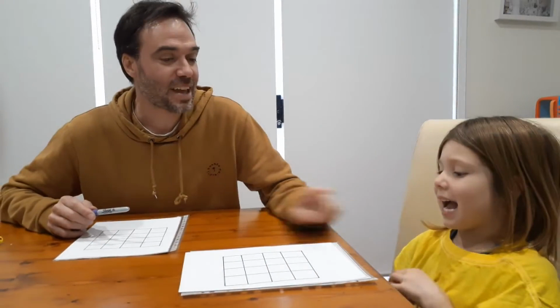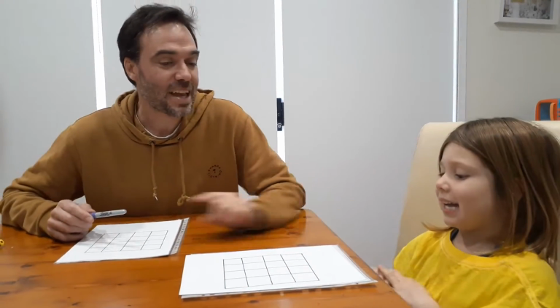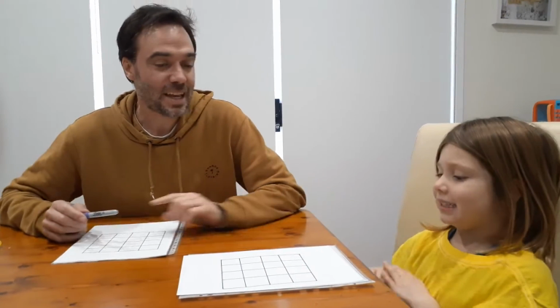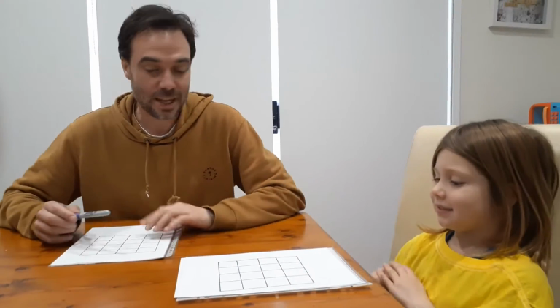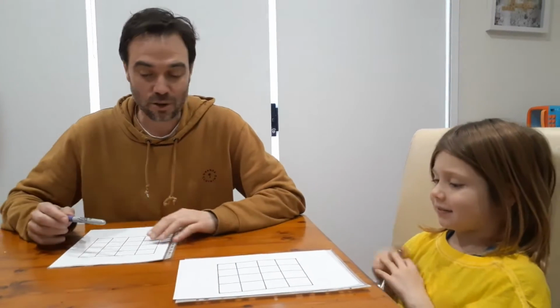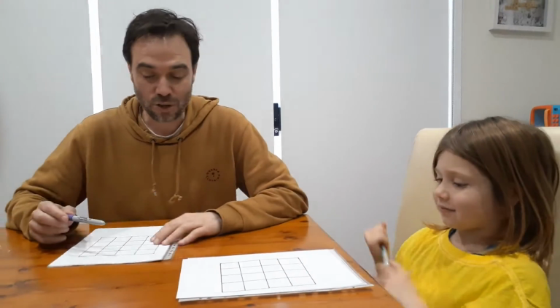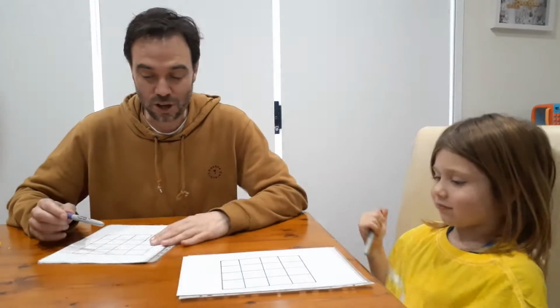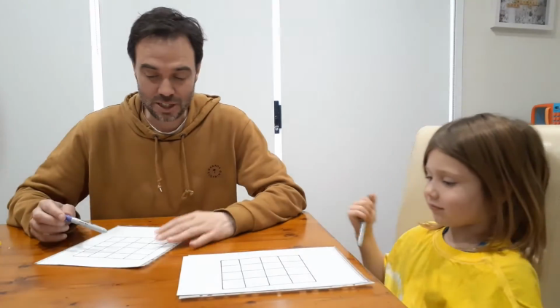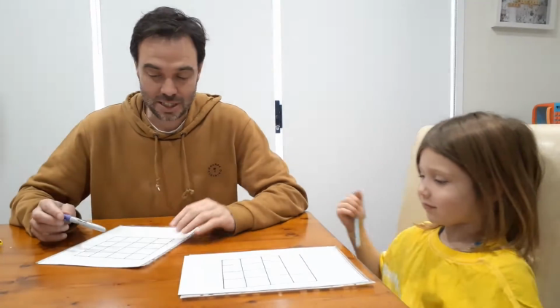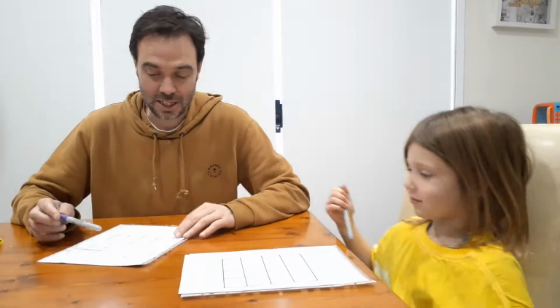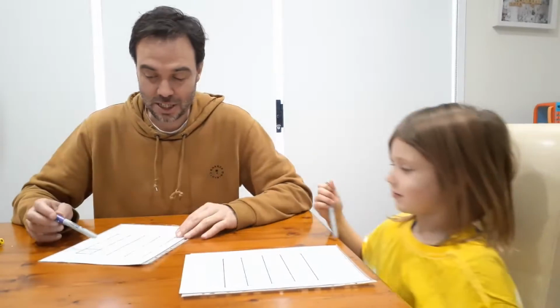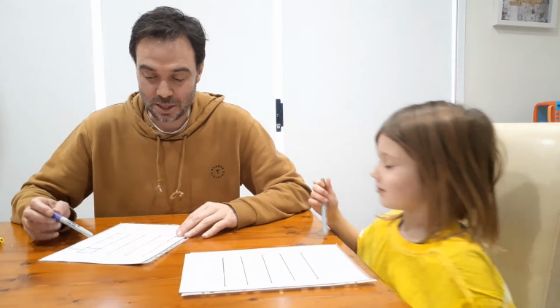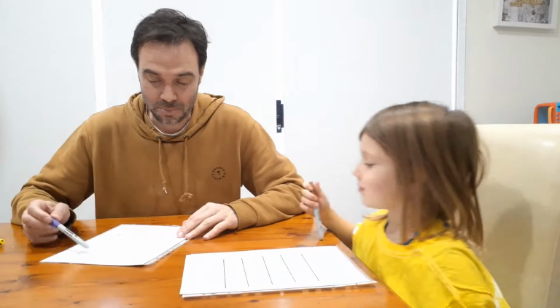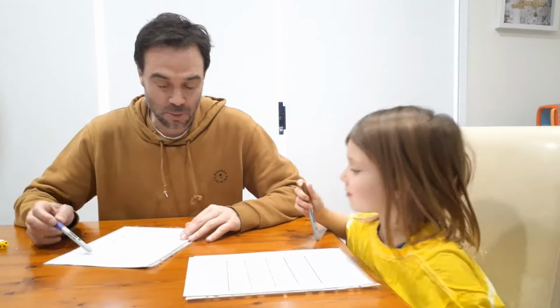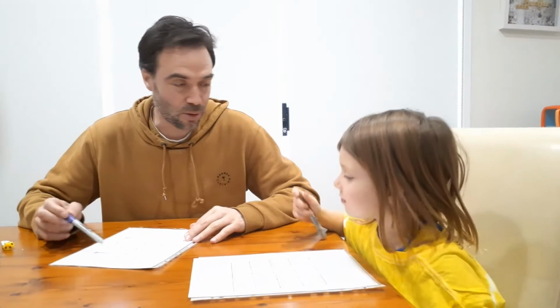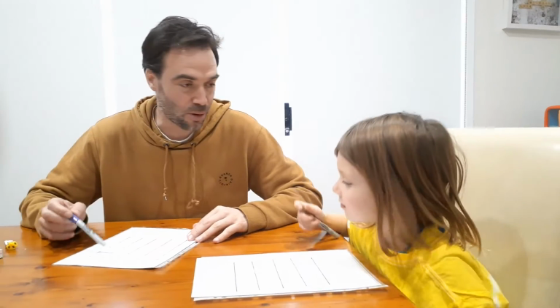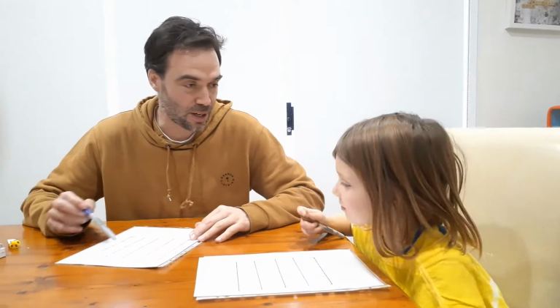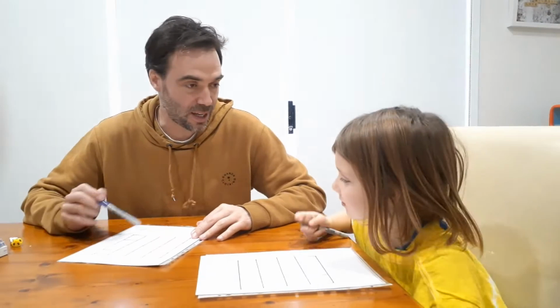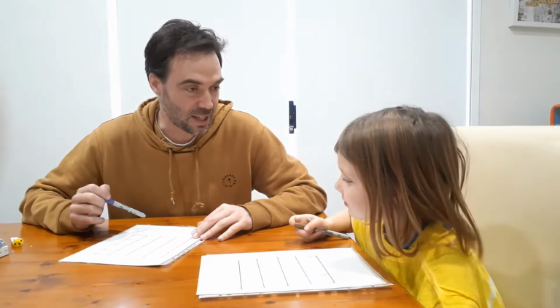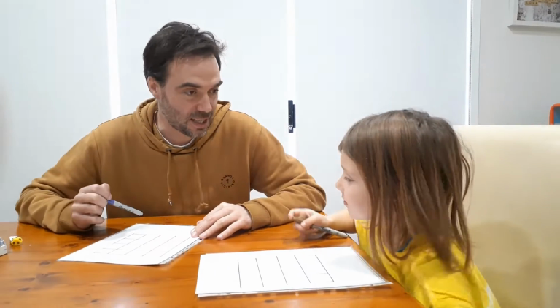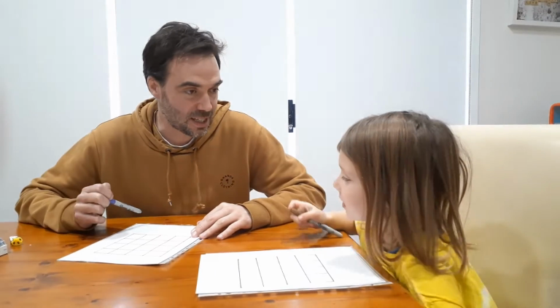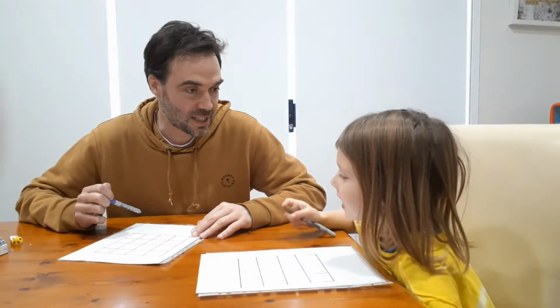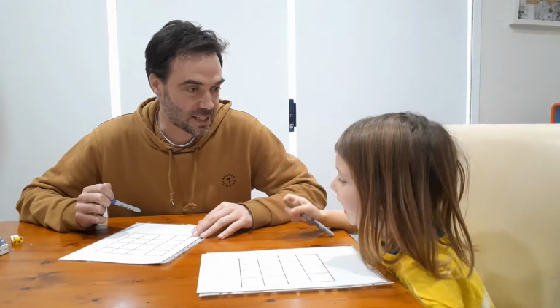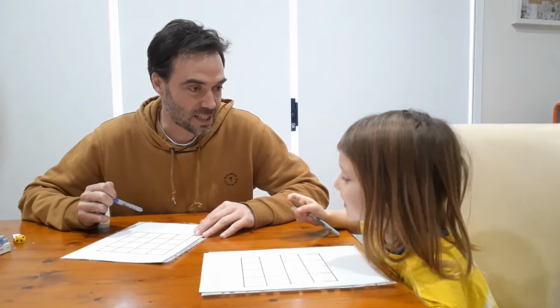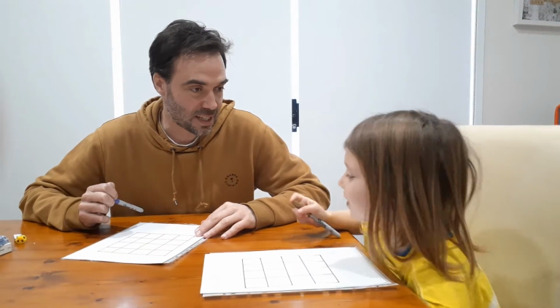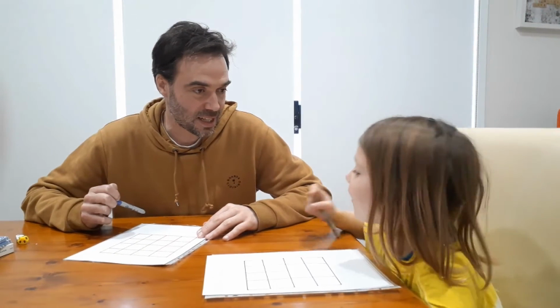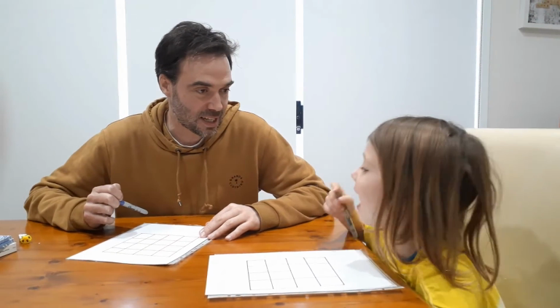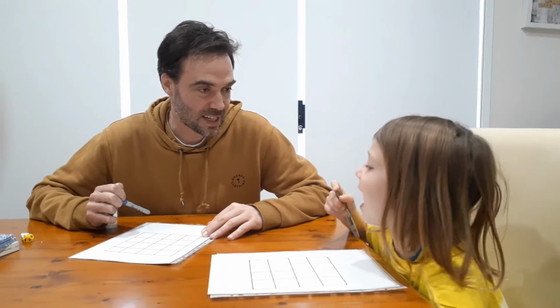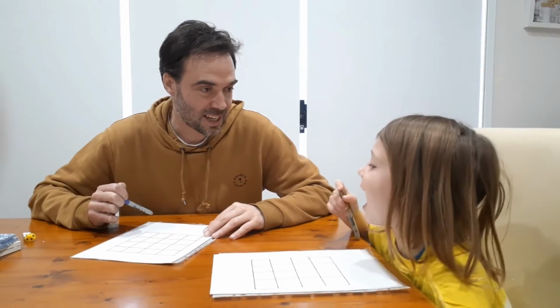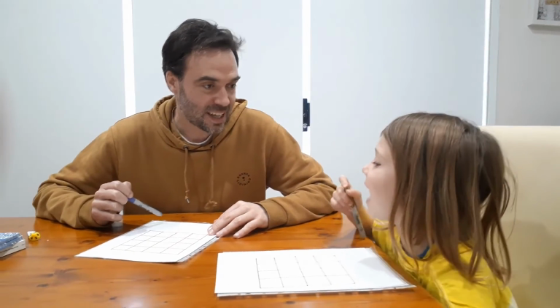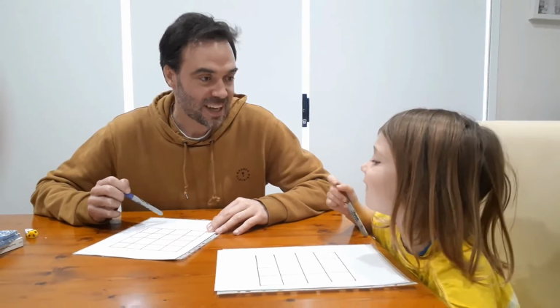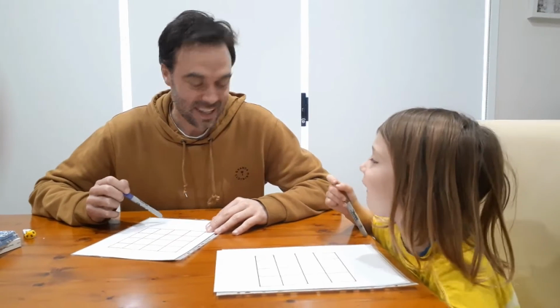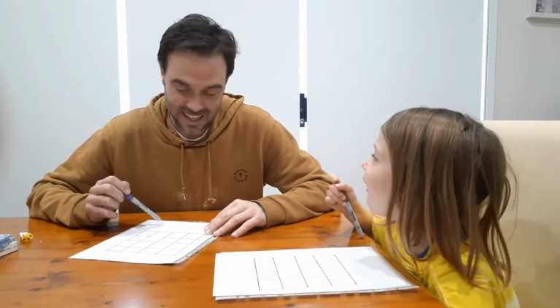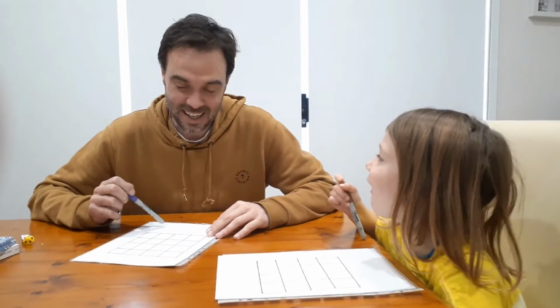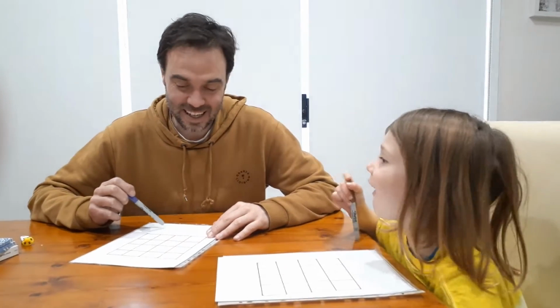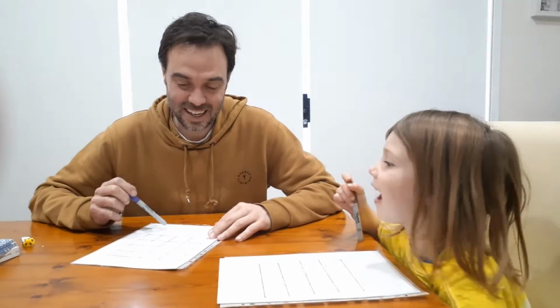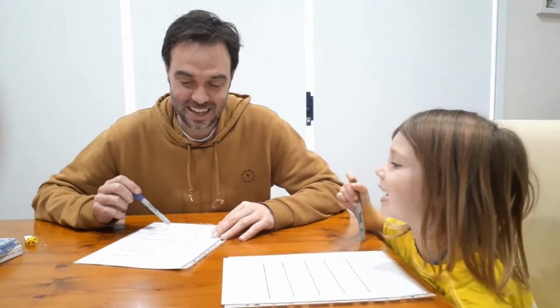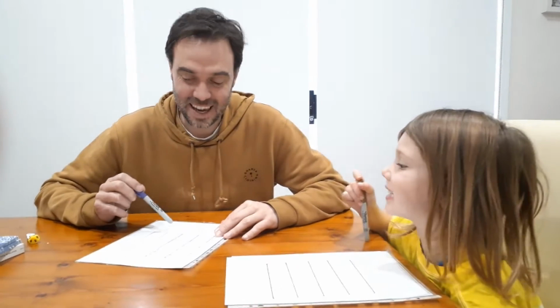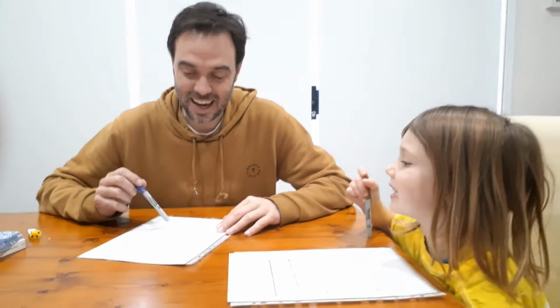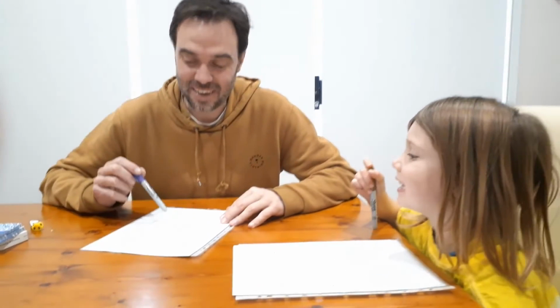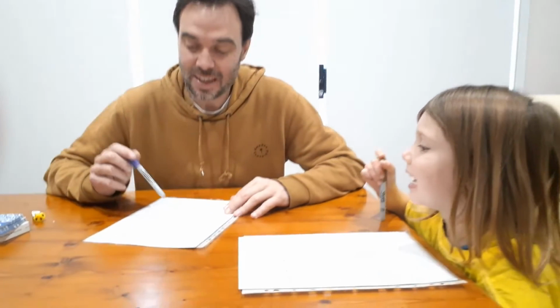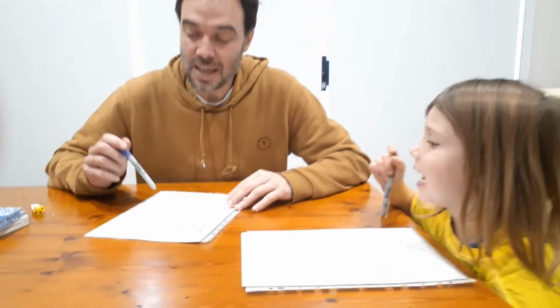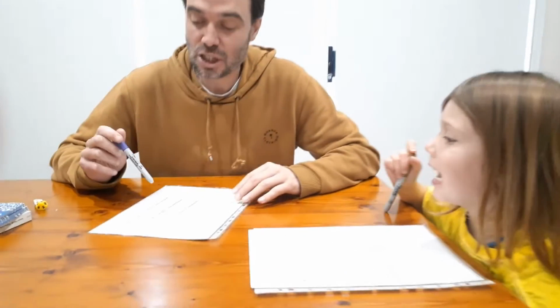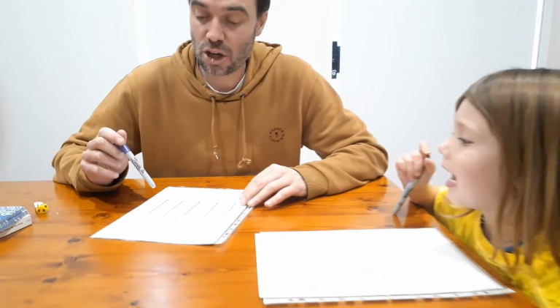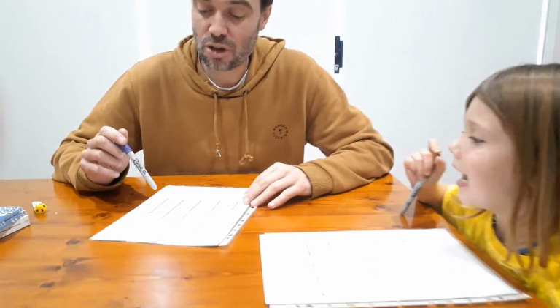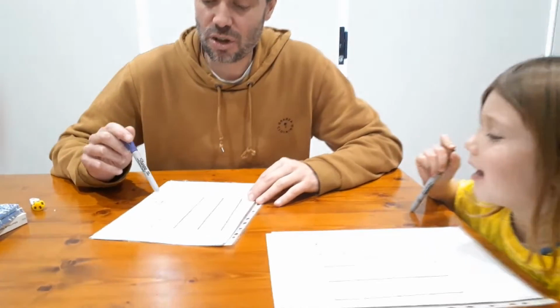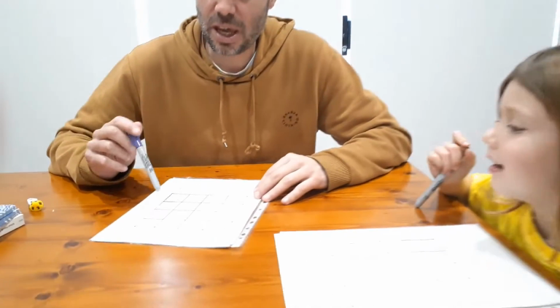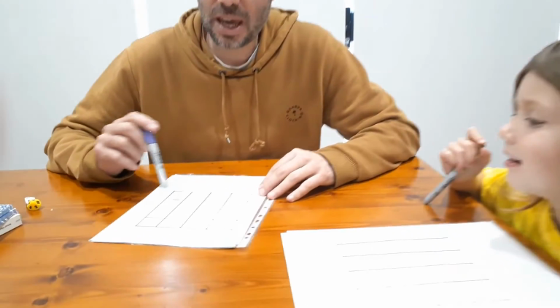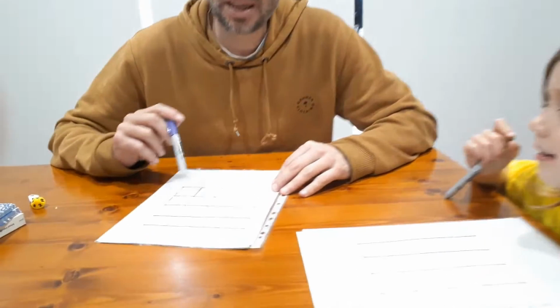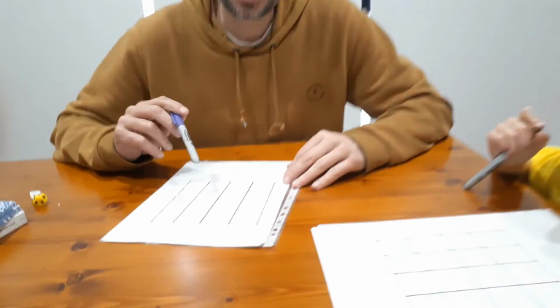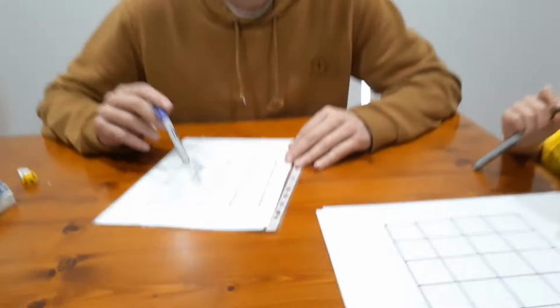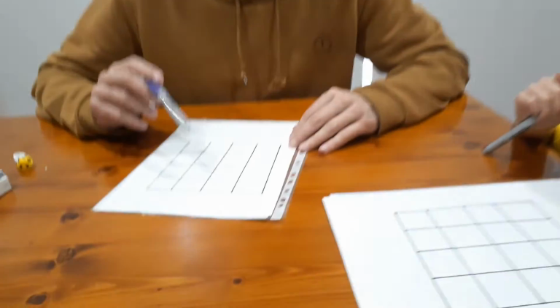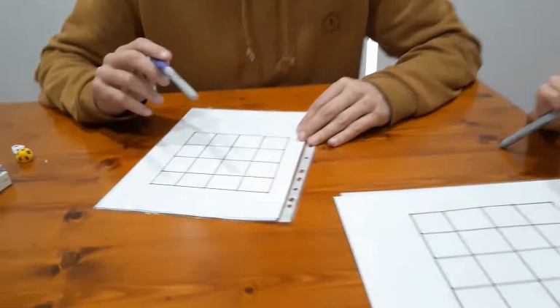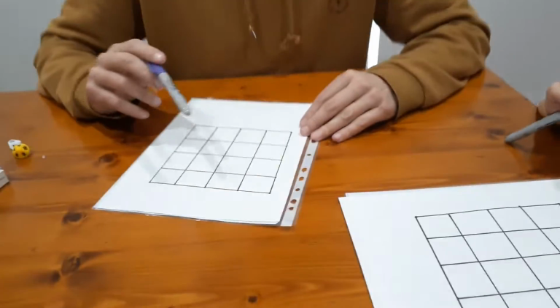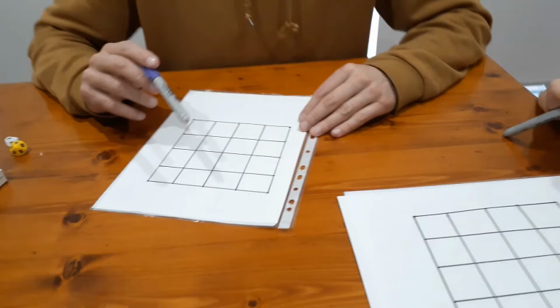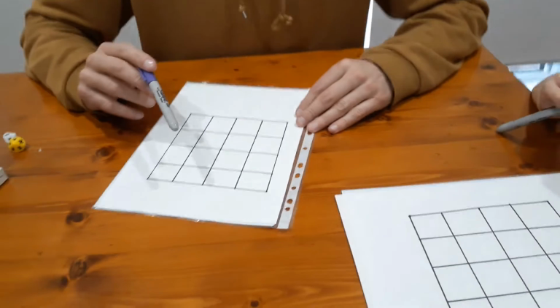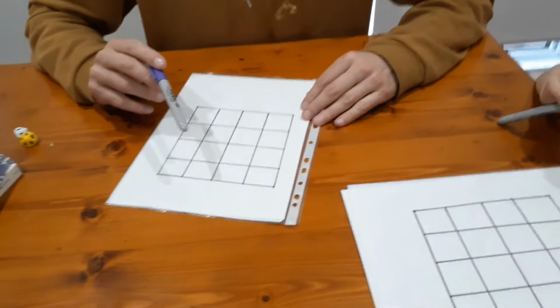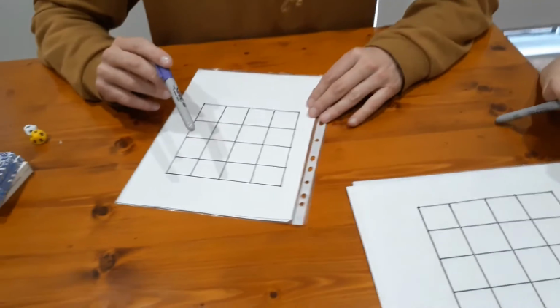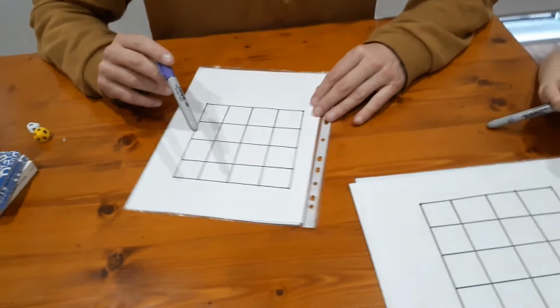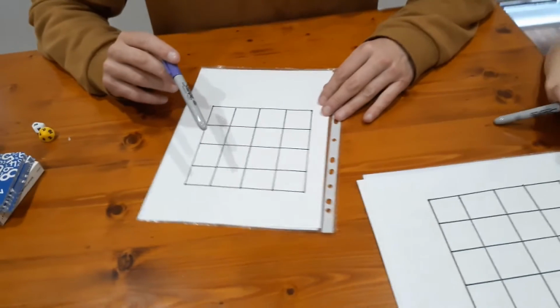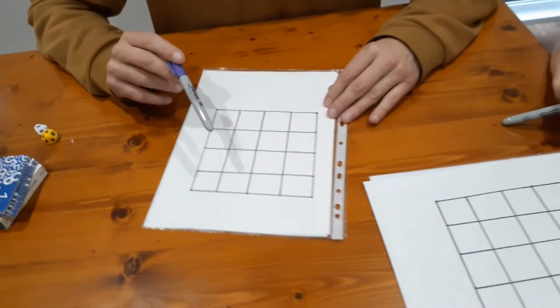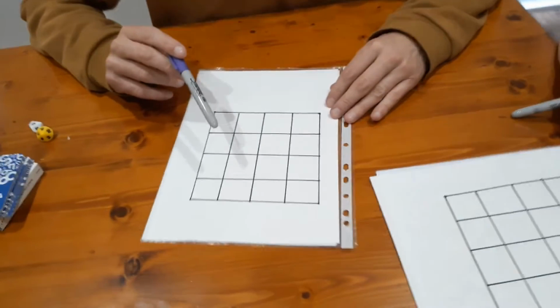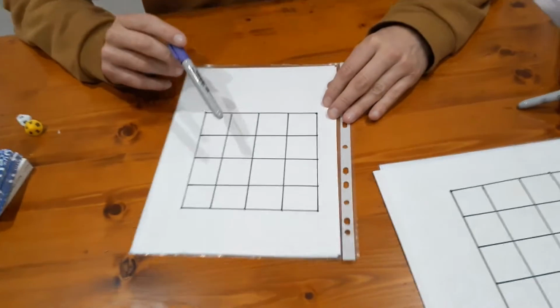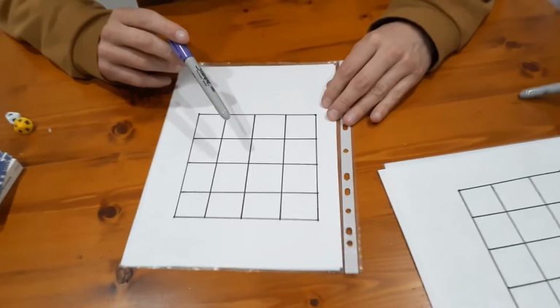You'll notice, Nashie, the board is a square! The game is all about square numbers.